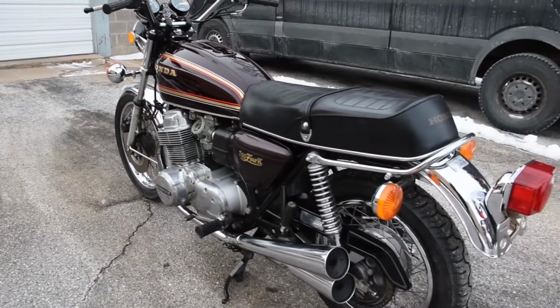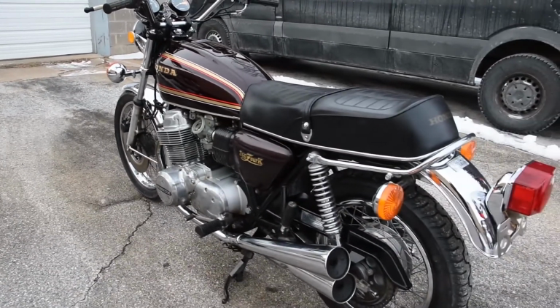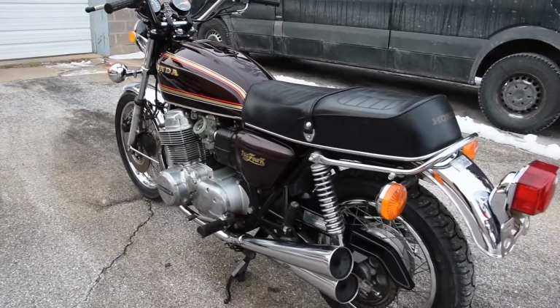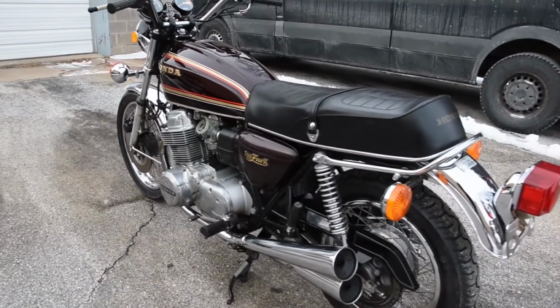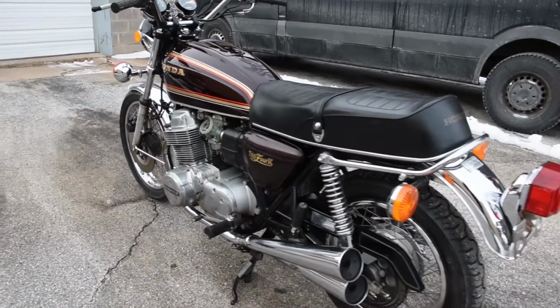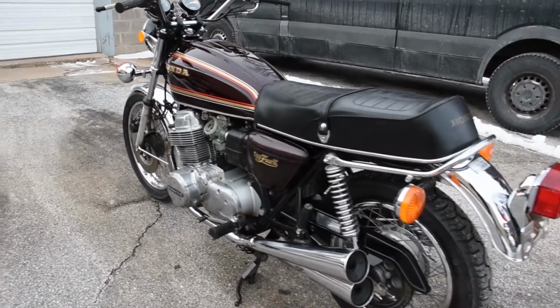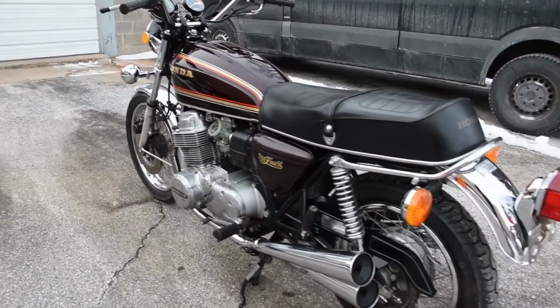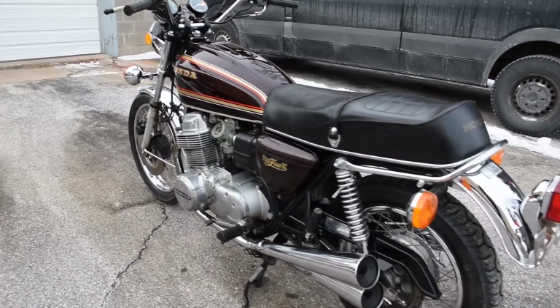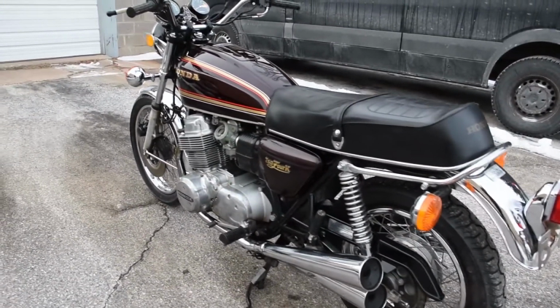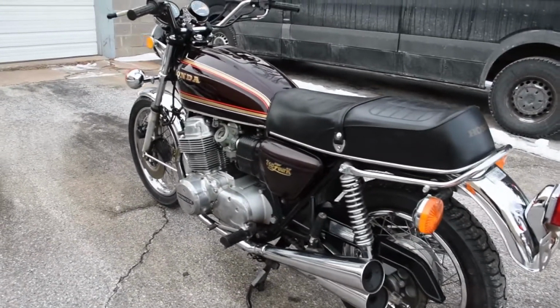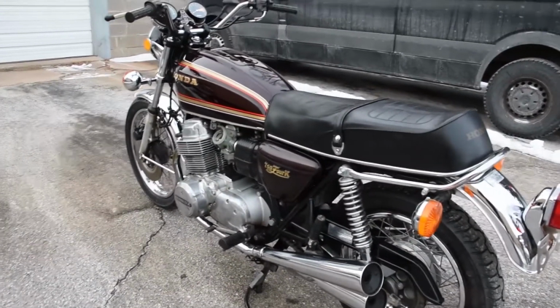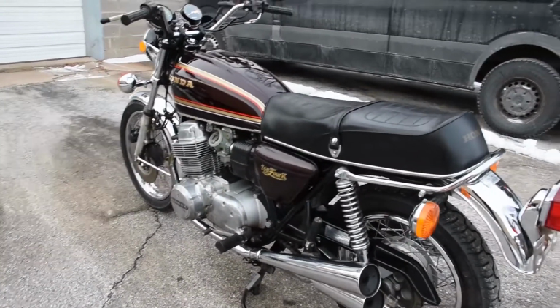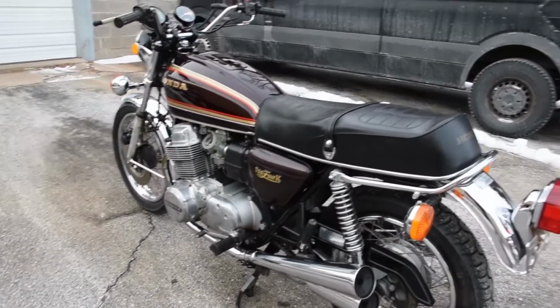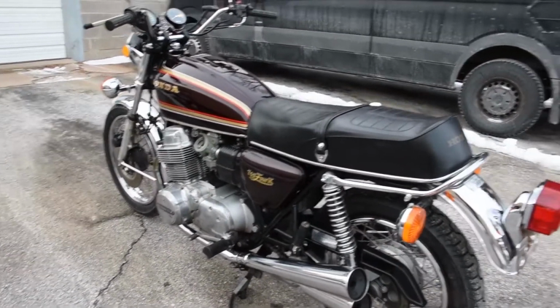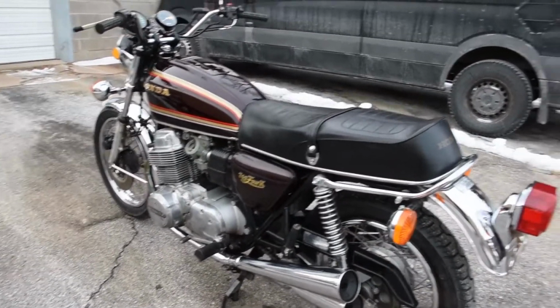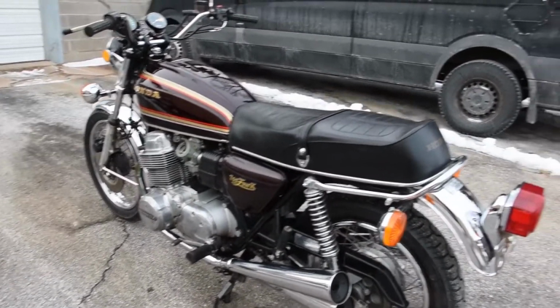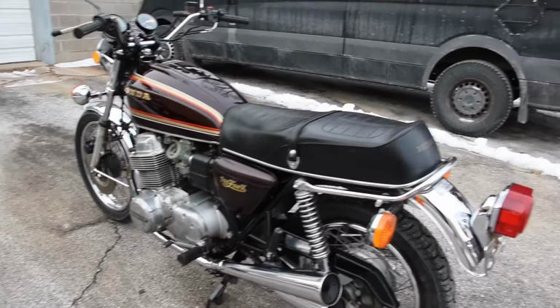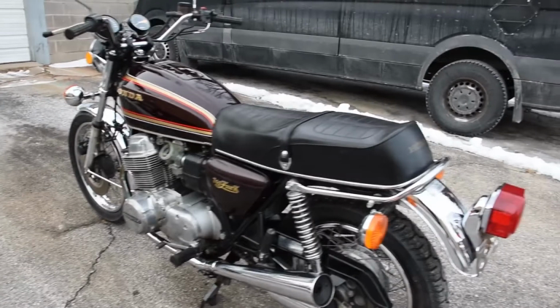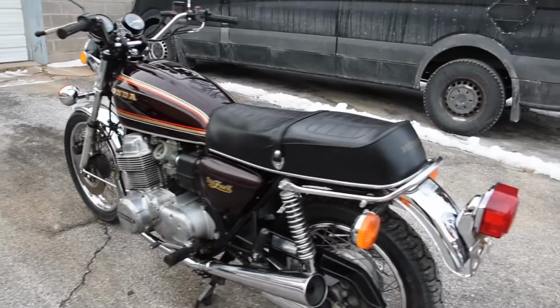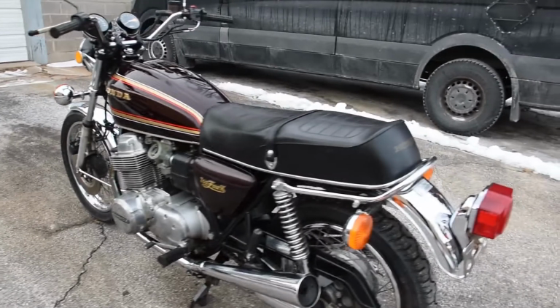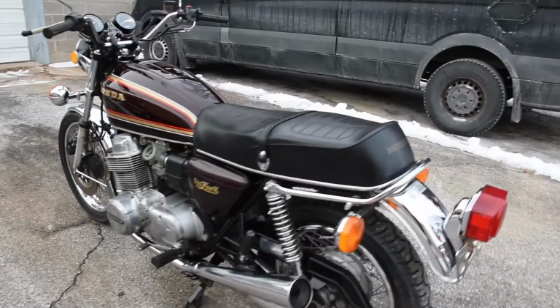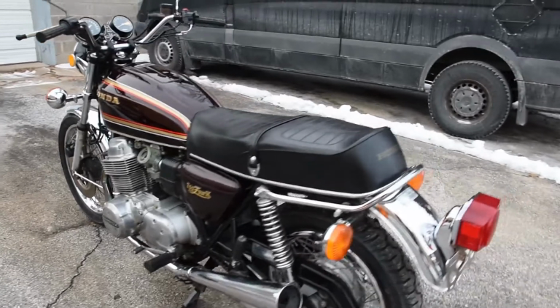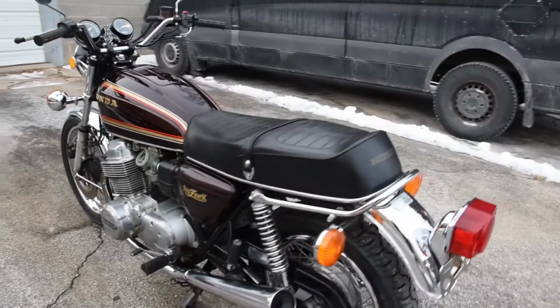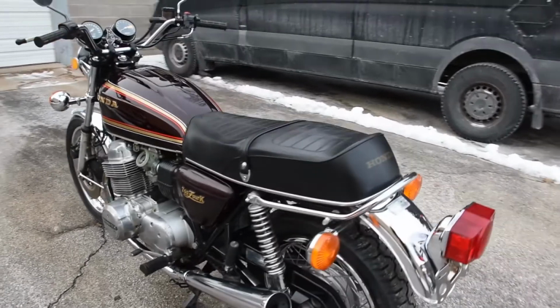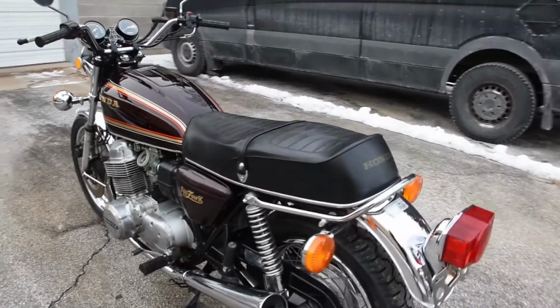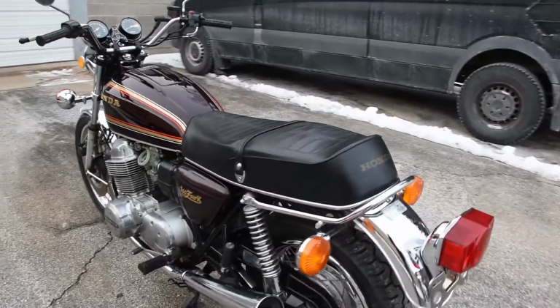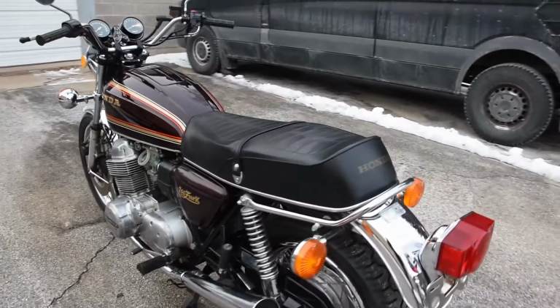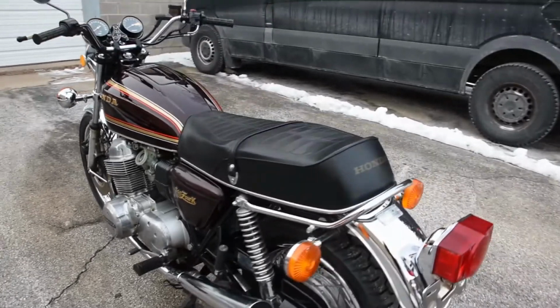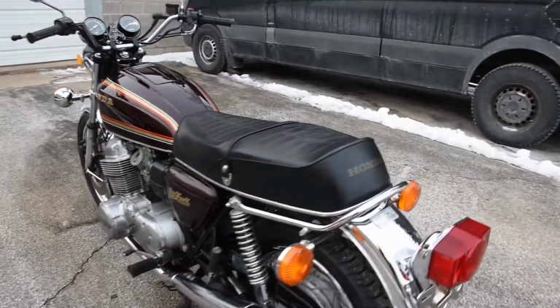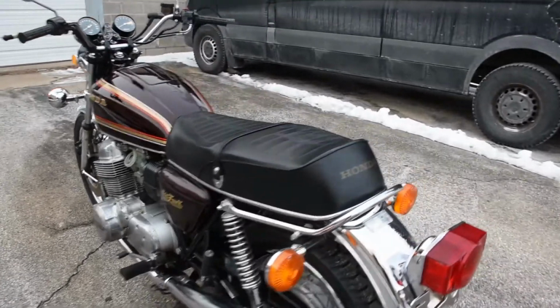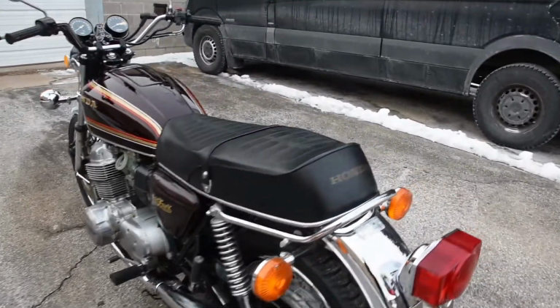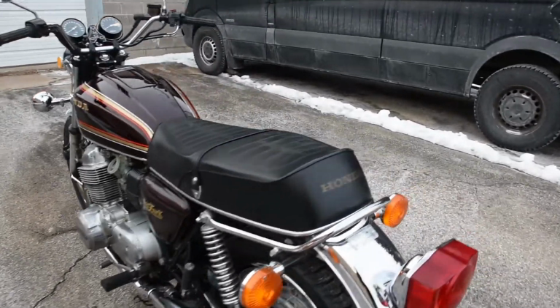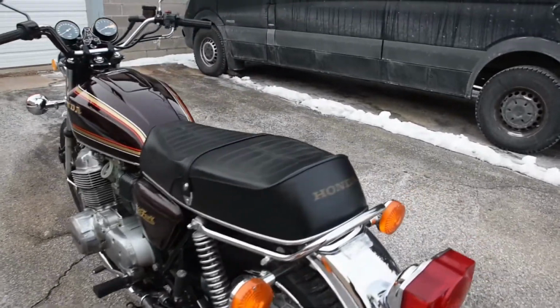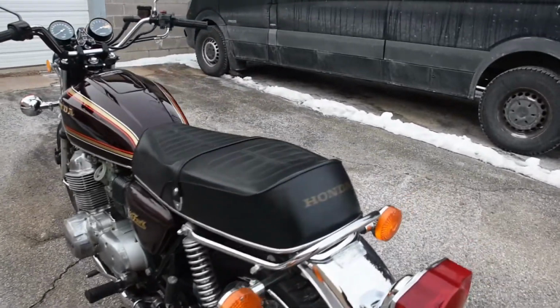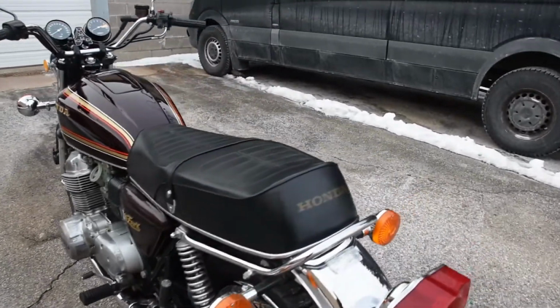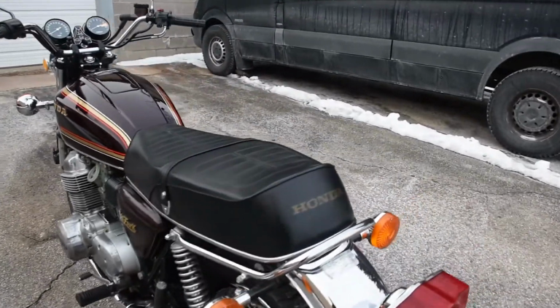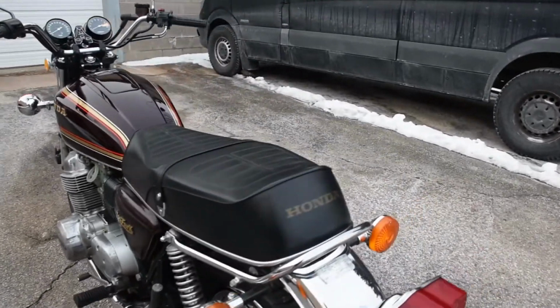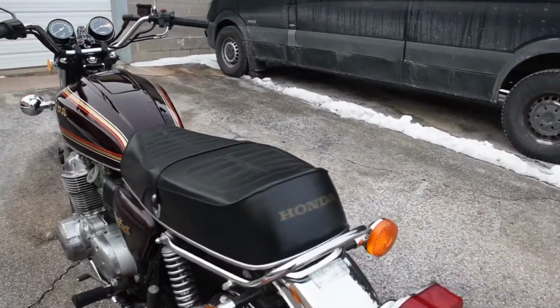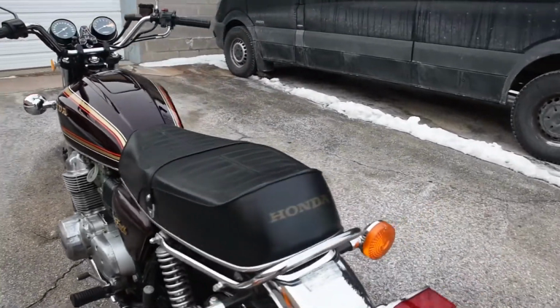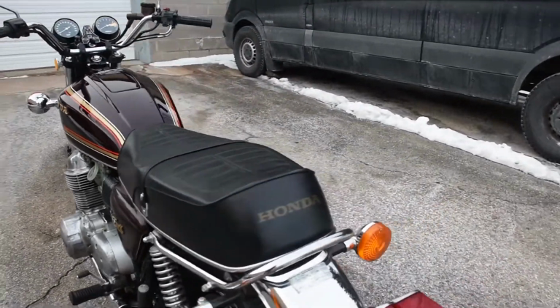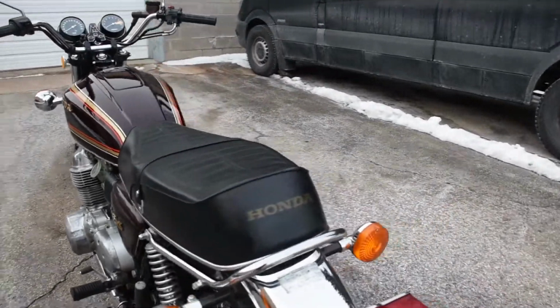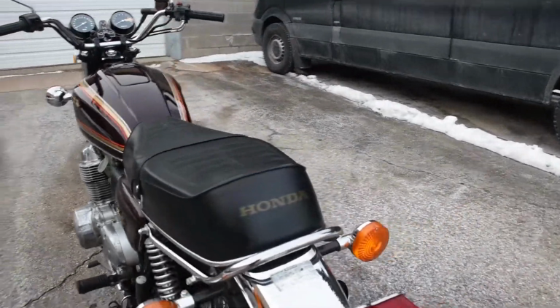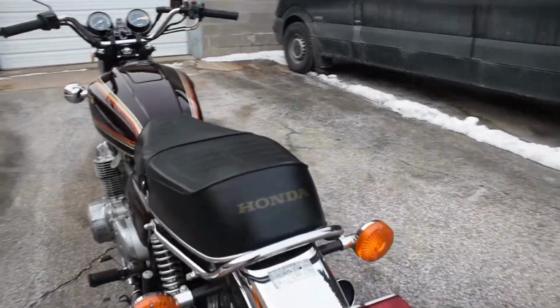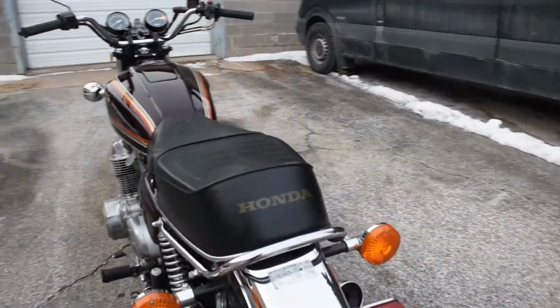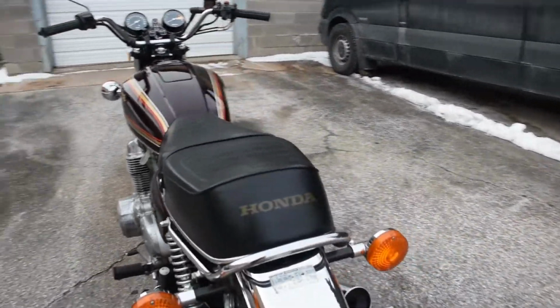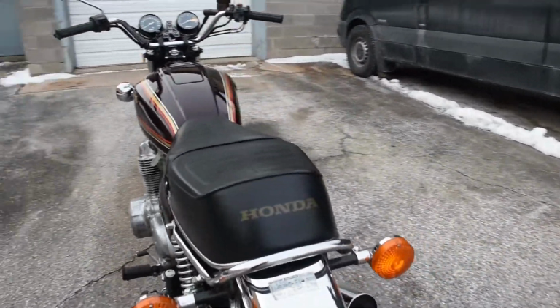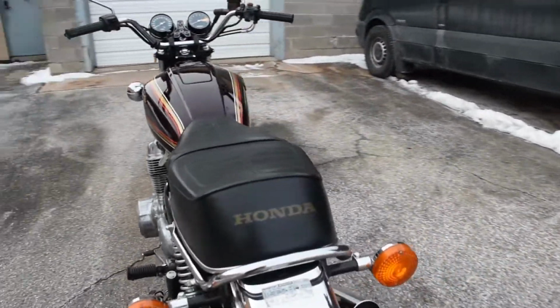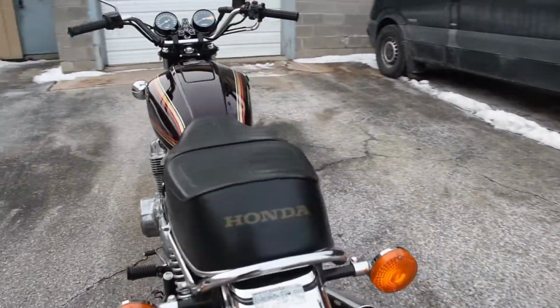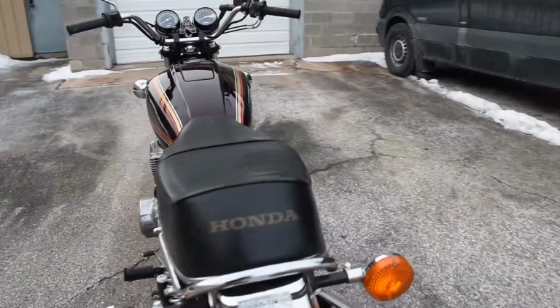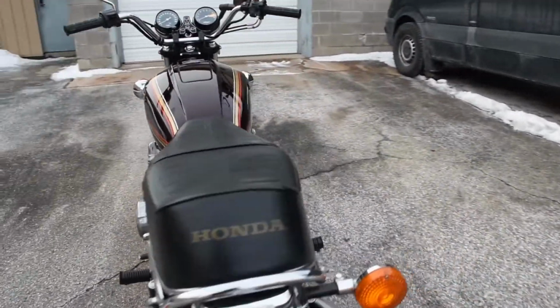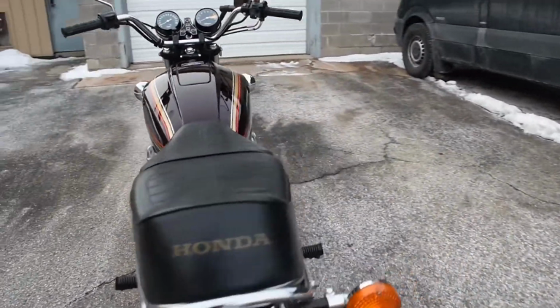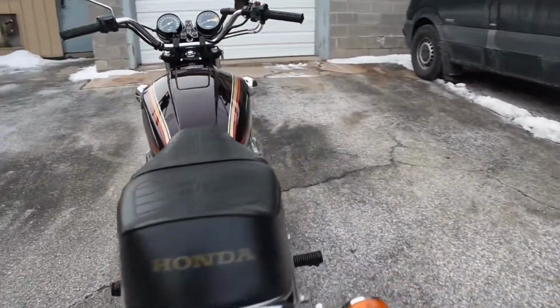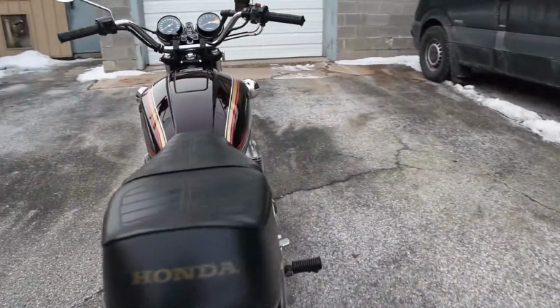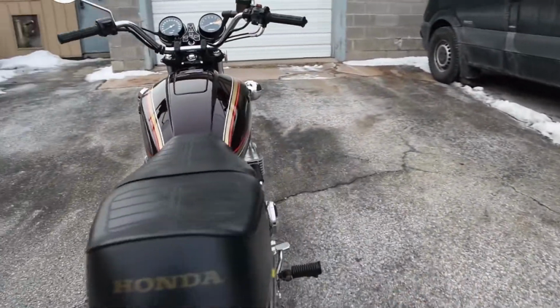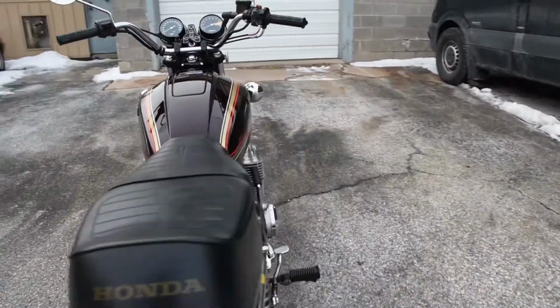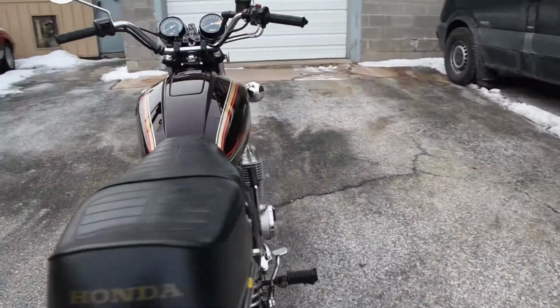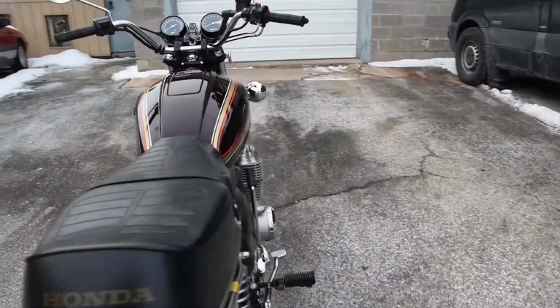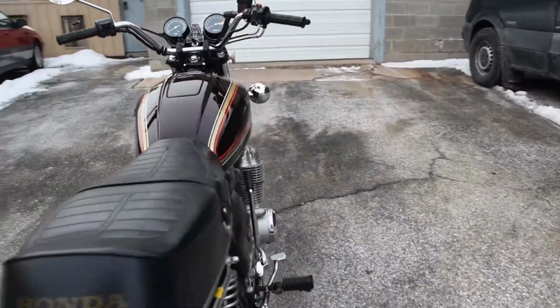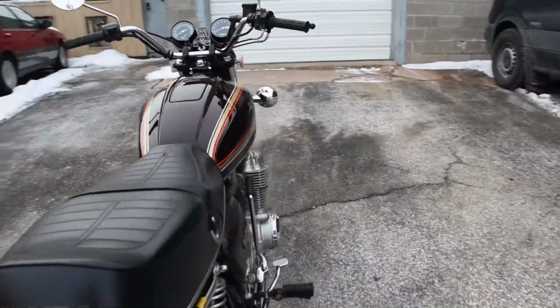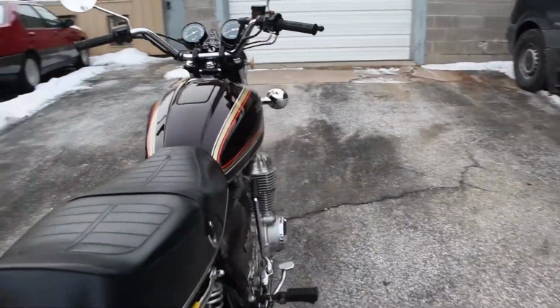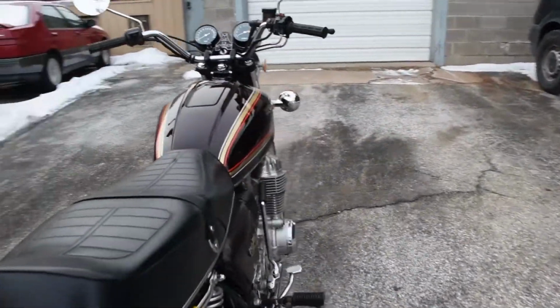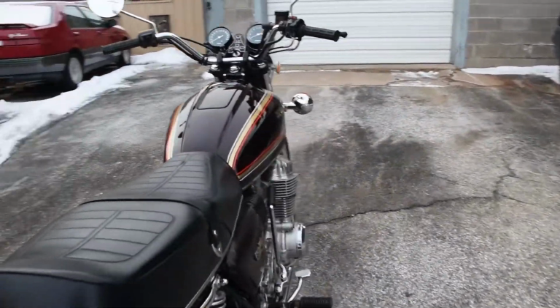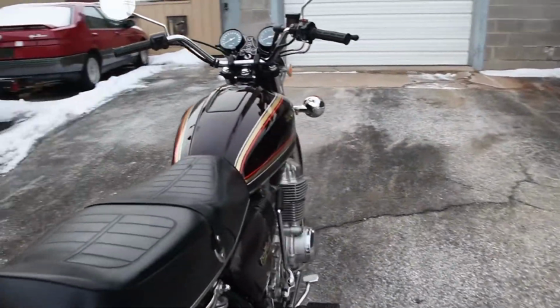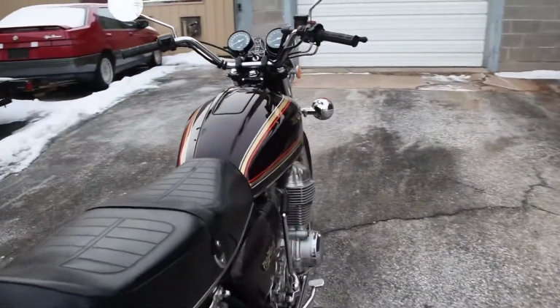All of the chrome is very bright and polished. The seat is very nice with the original cover. All of the body work is quite nice as well.